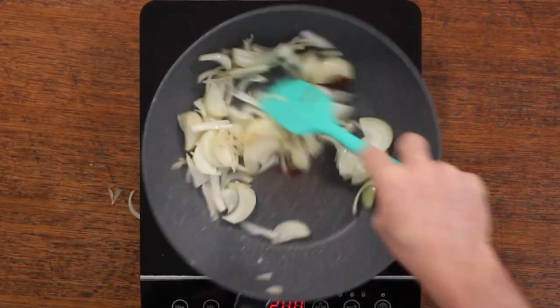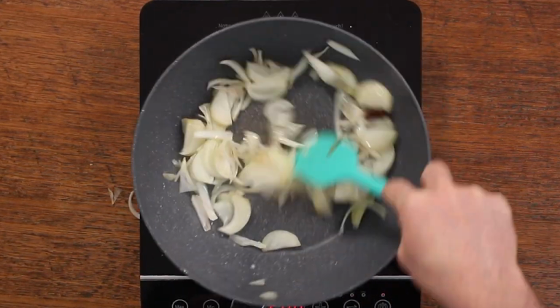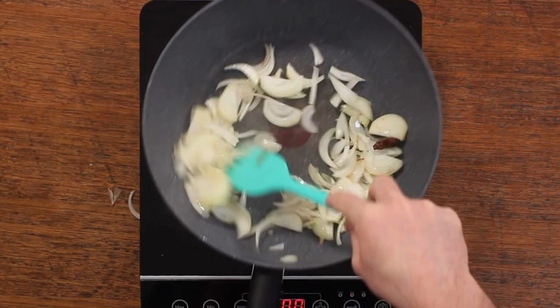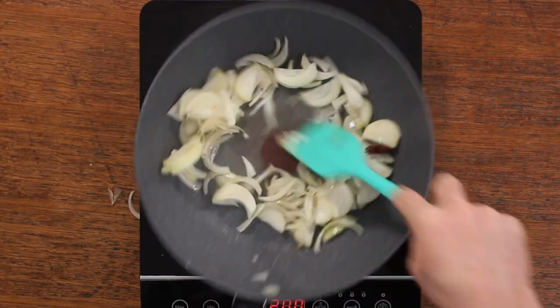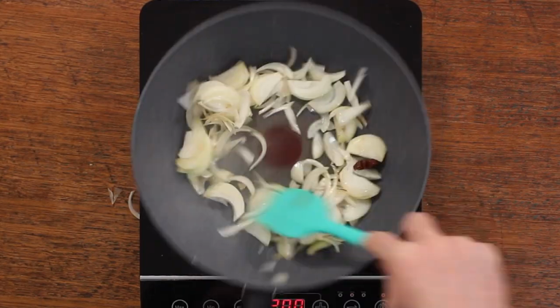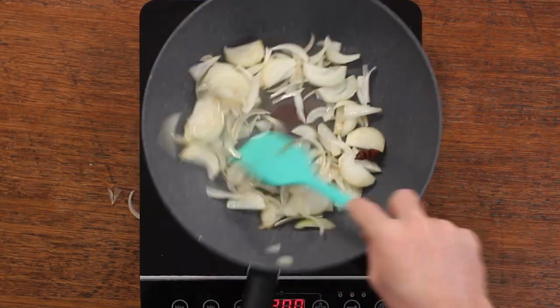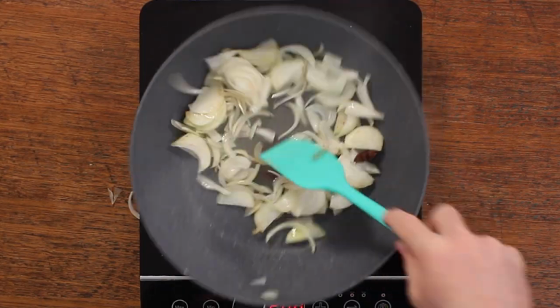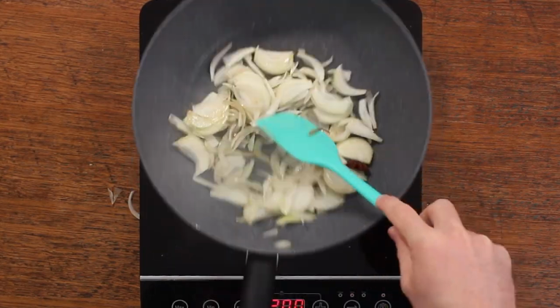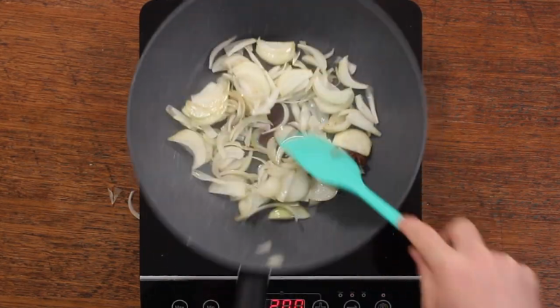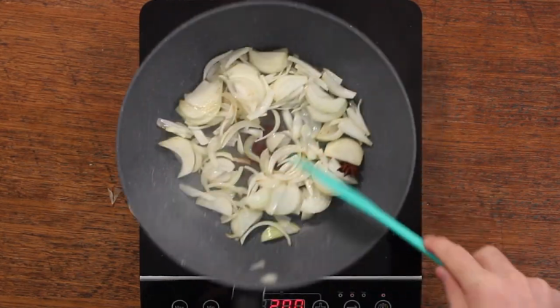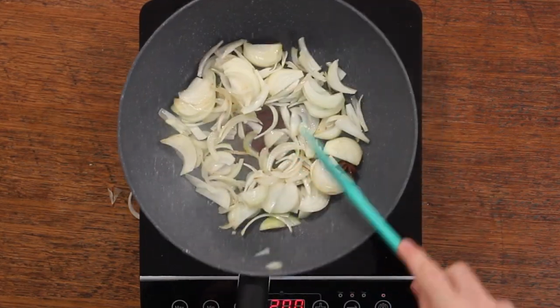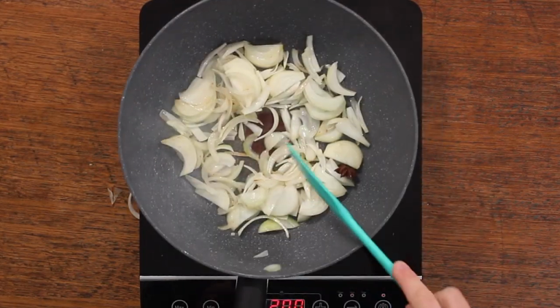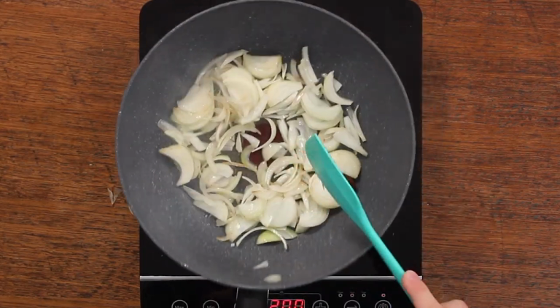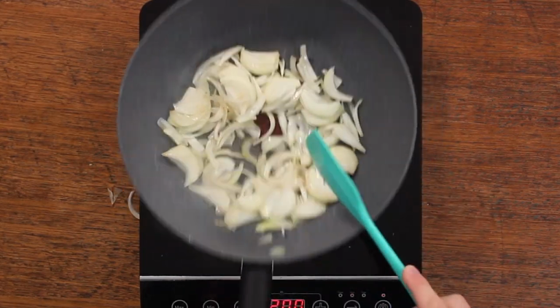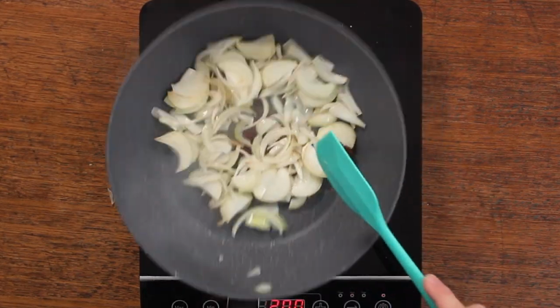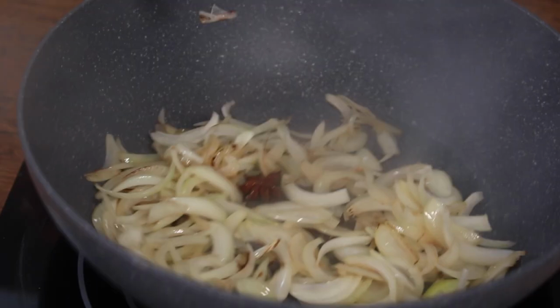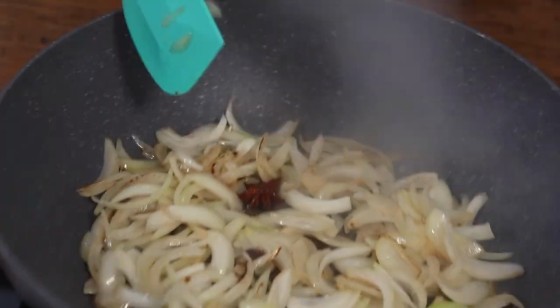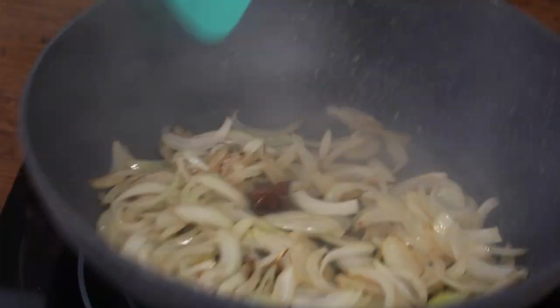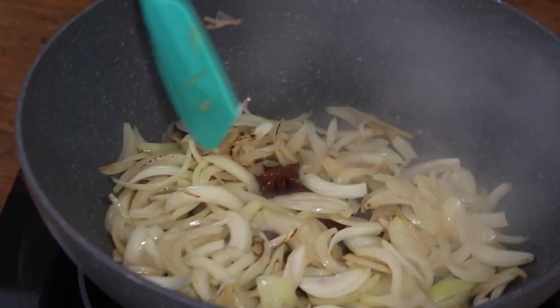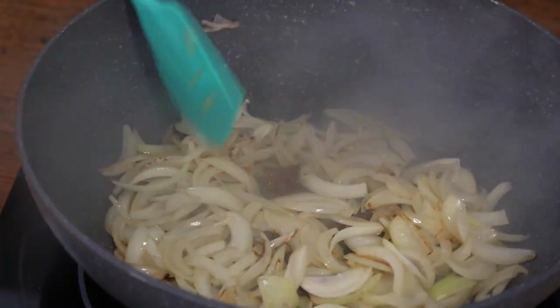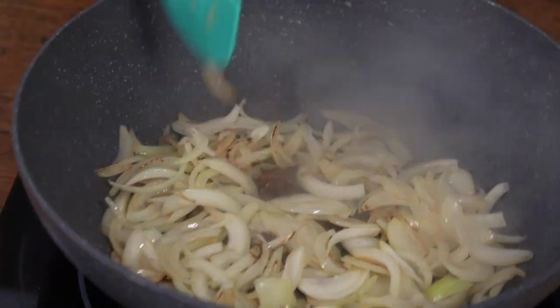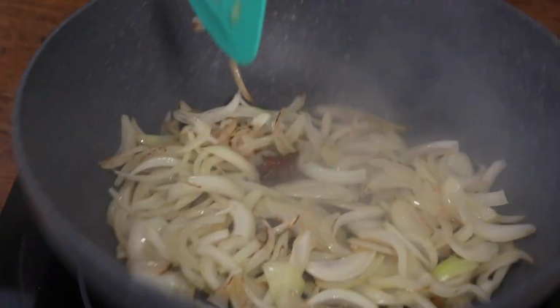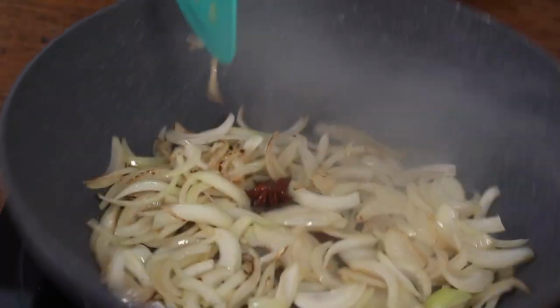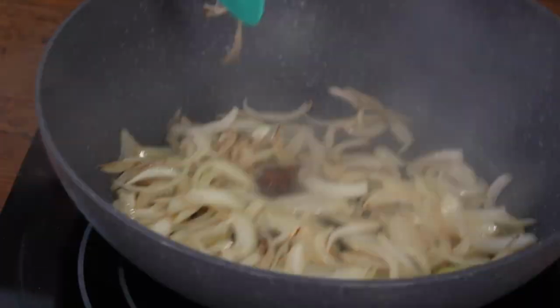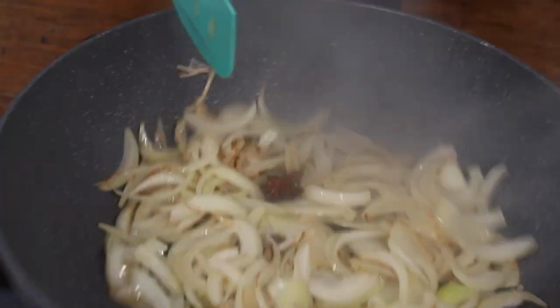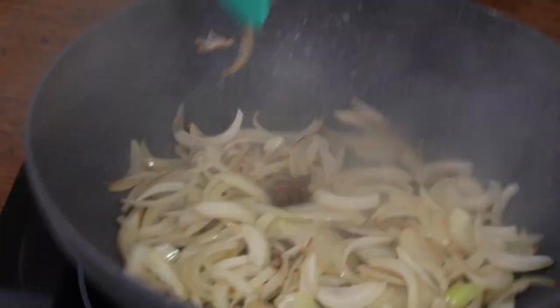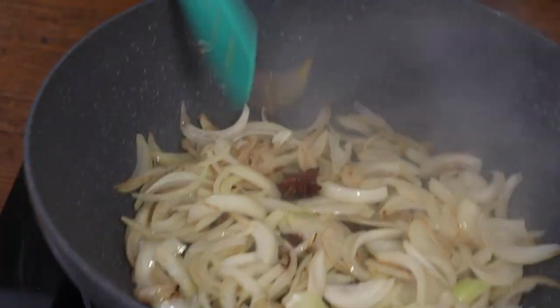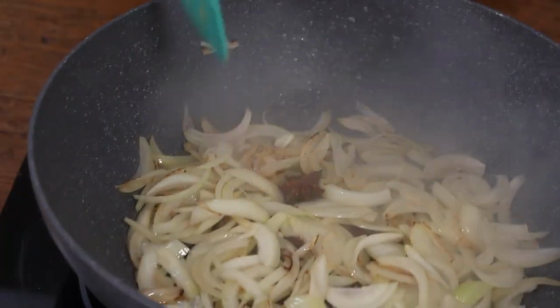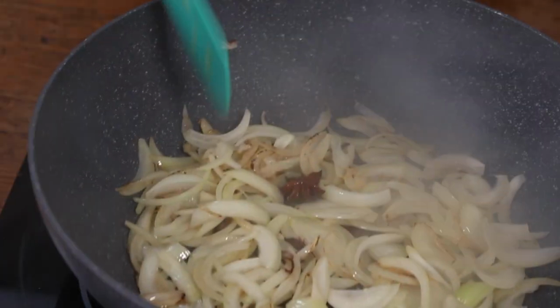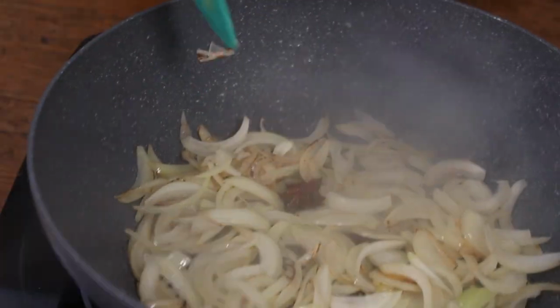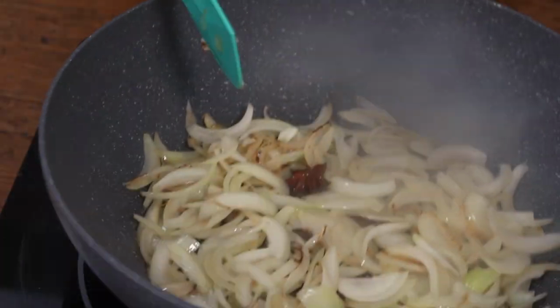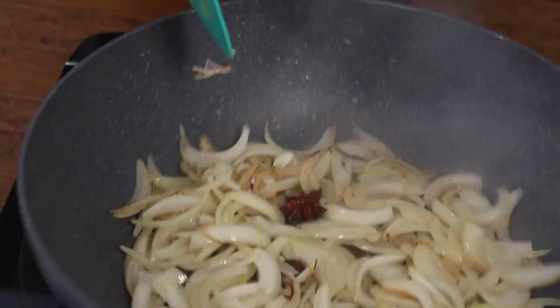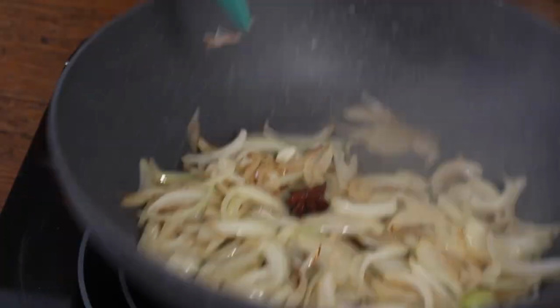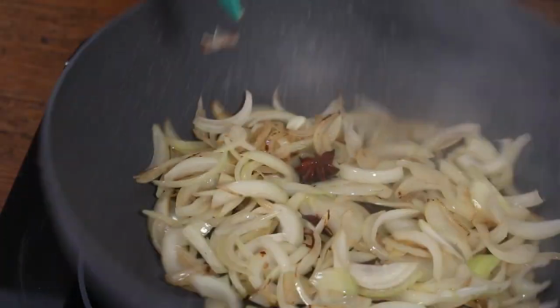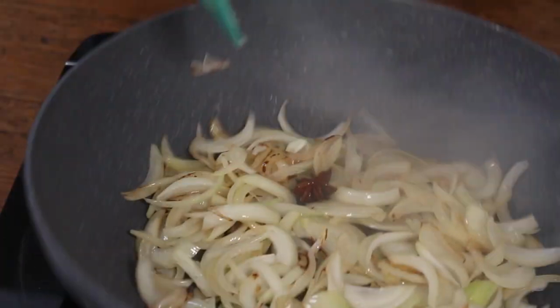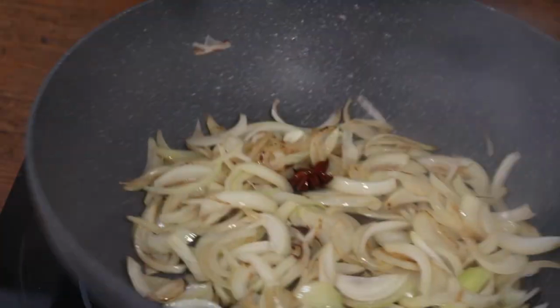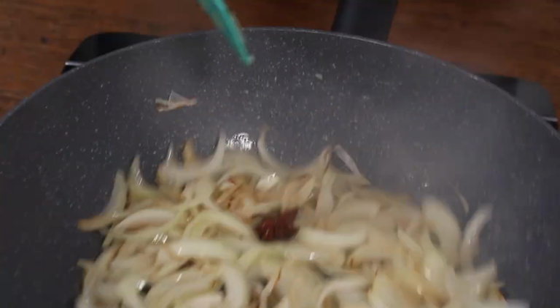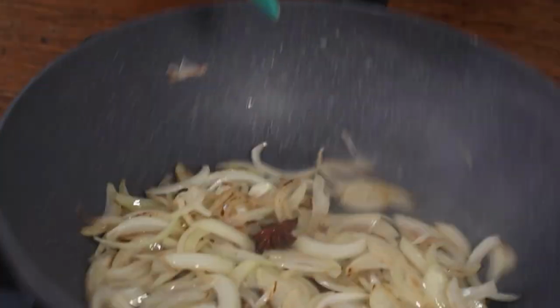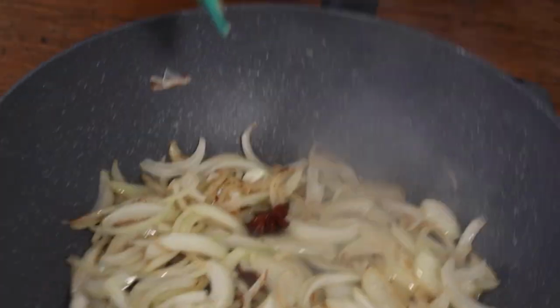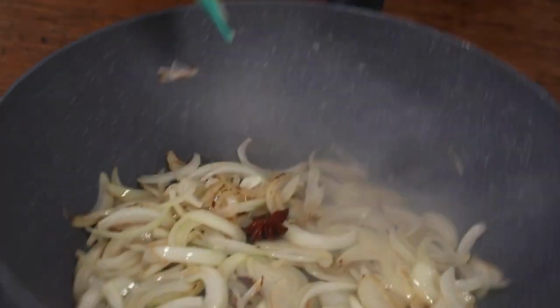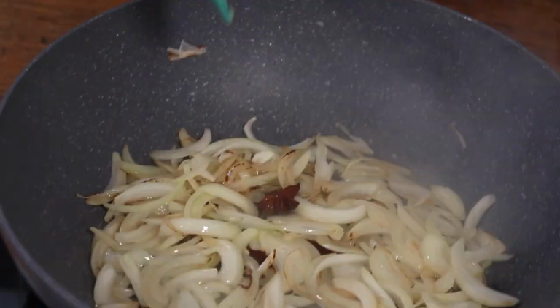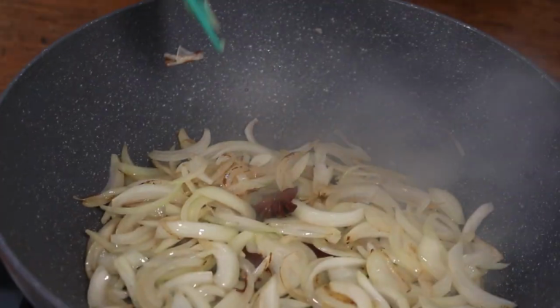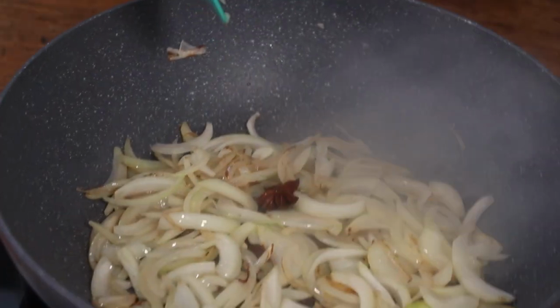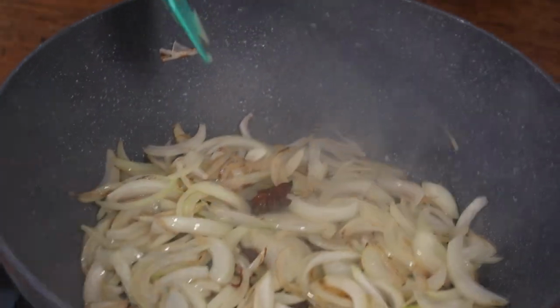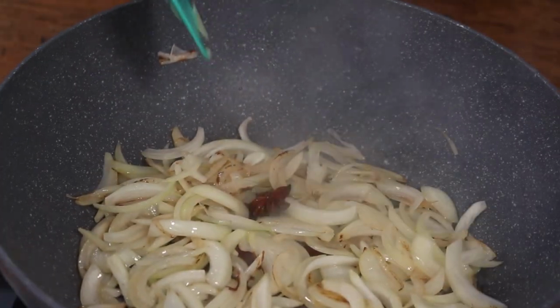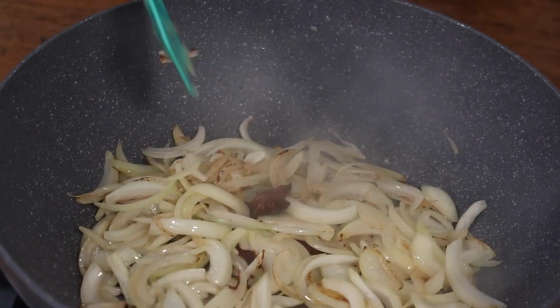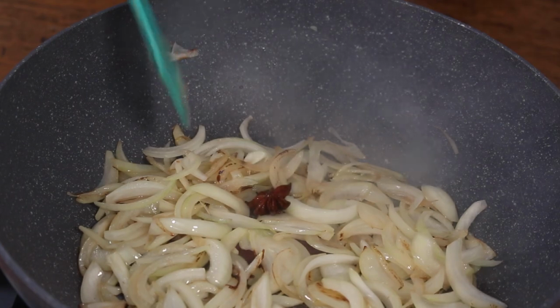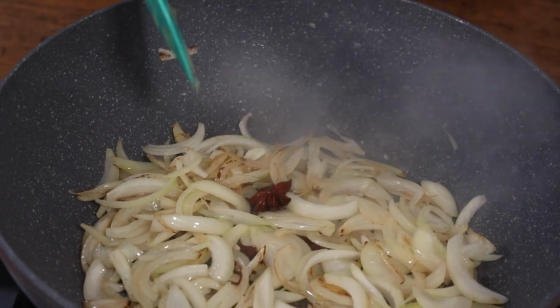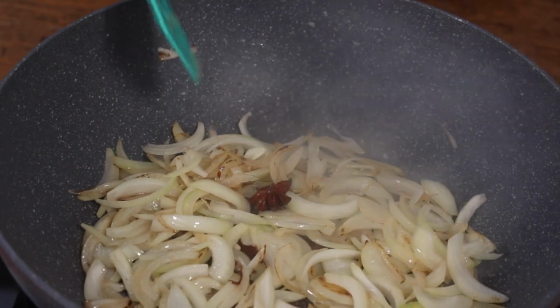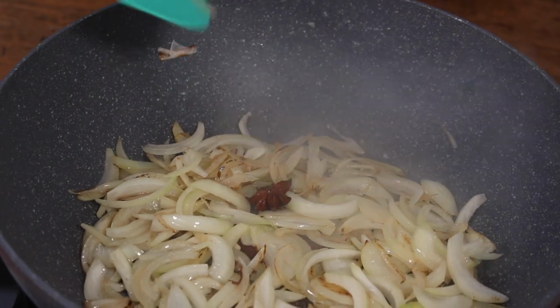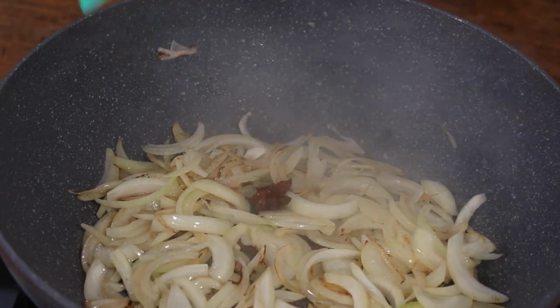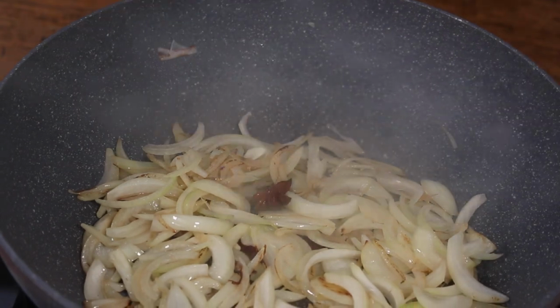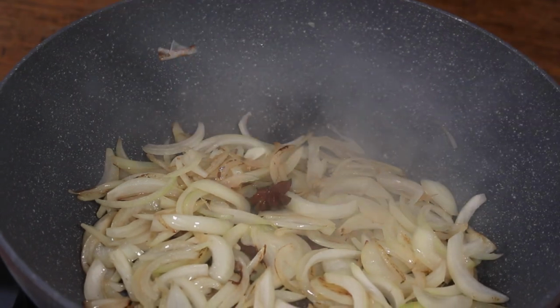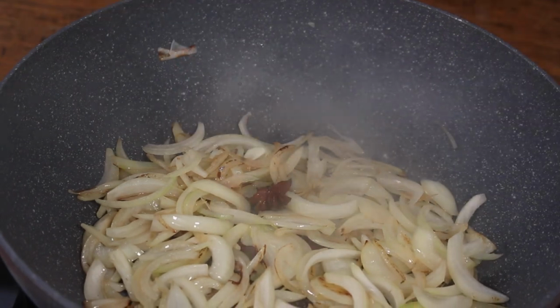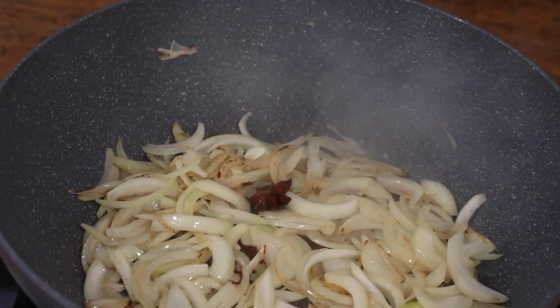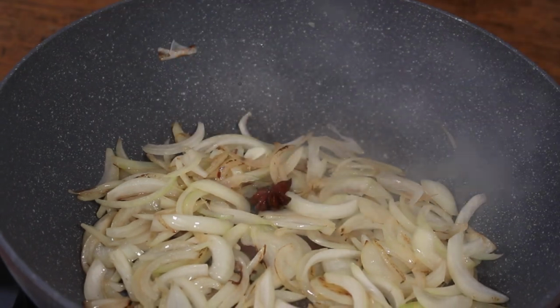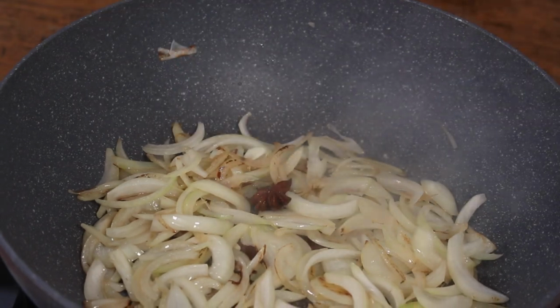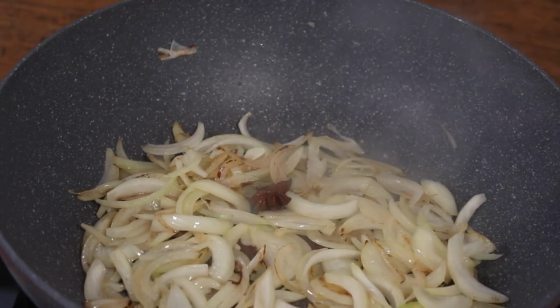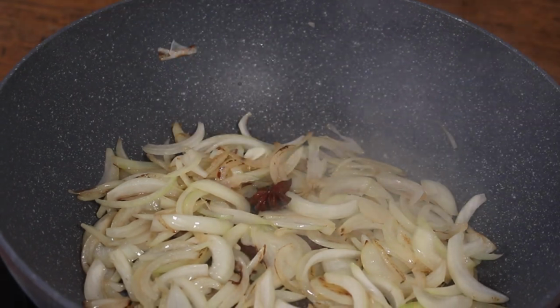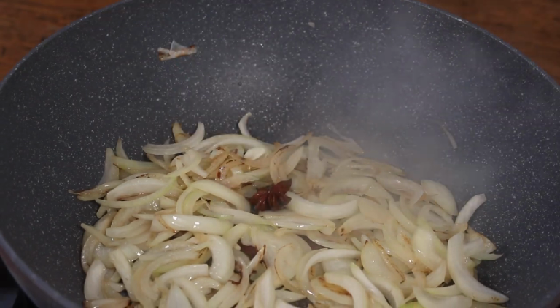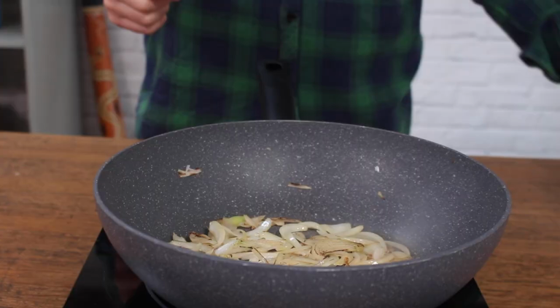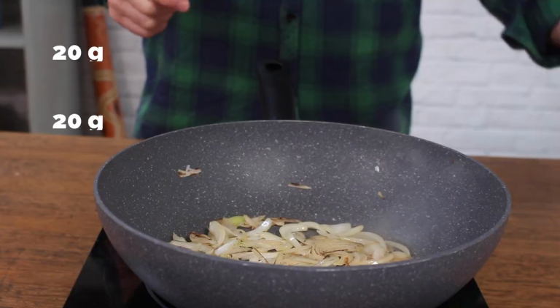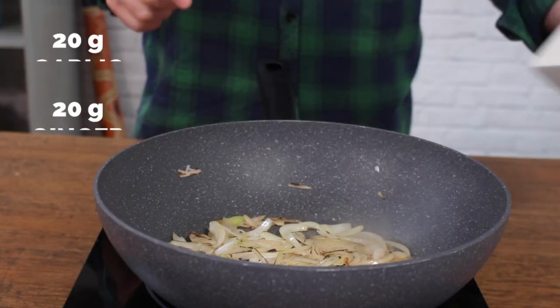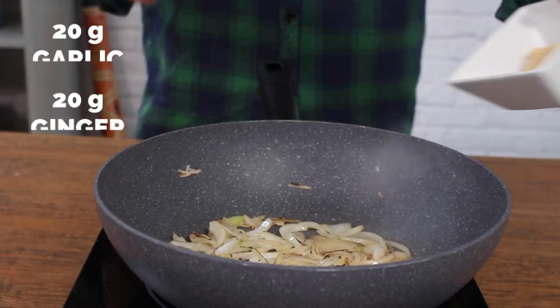Make sure you take the star anise out when you serve the food. There's nothing worse than biting into it — it's like biting into a cardamom pod. It's horrible.